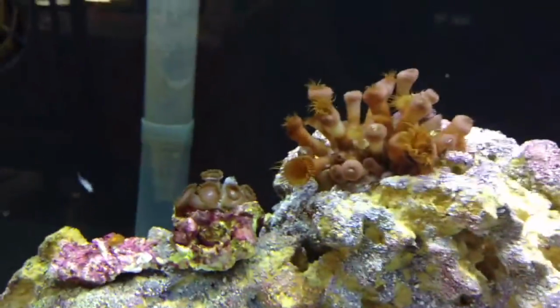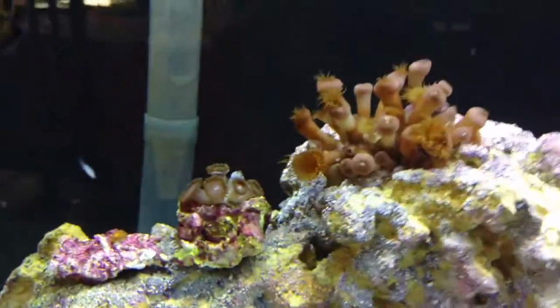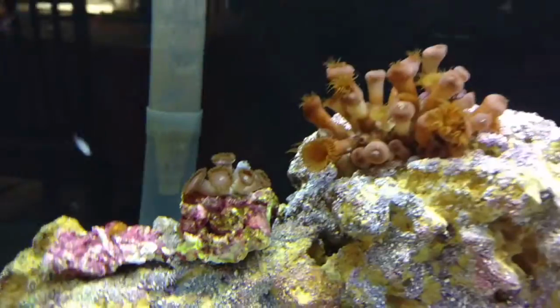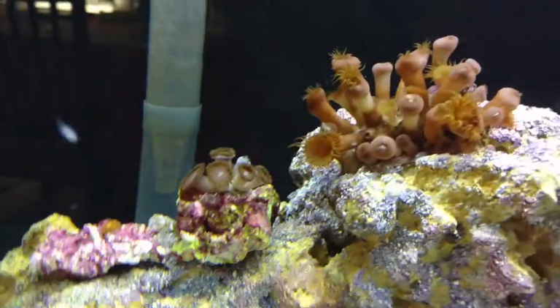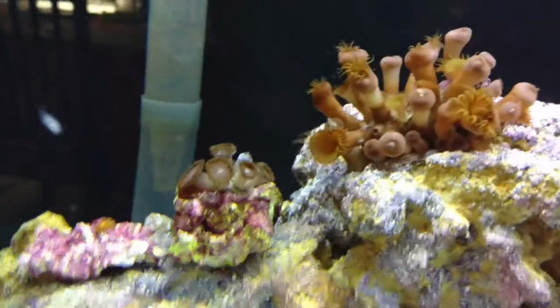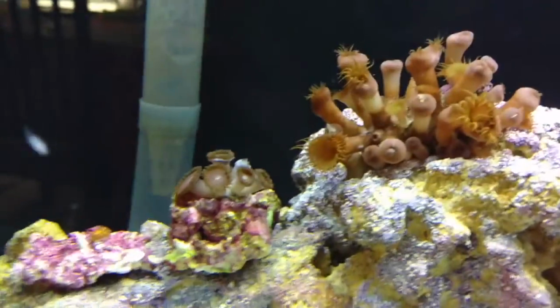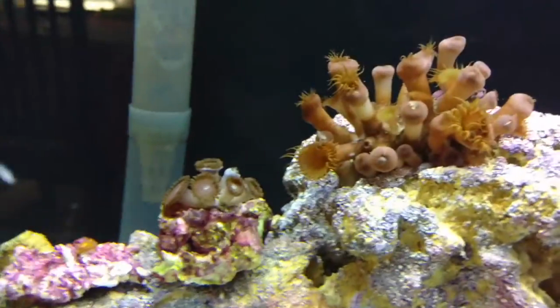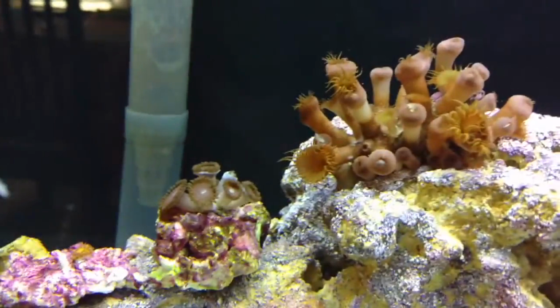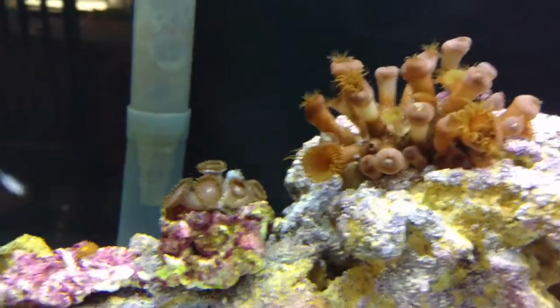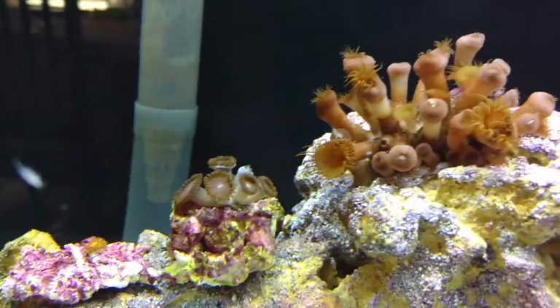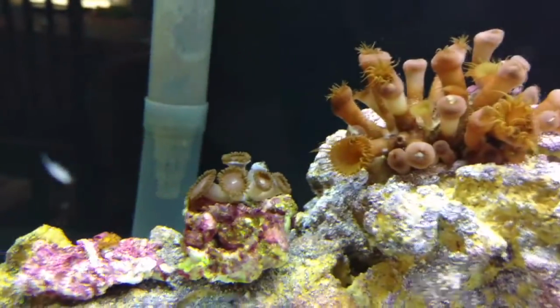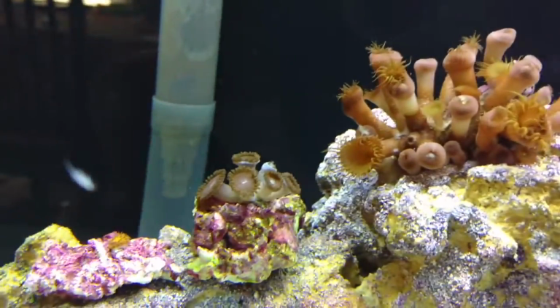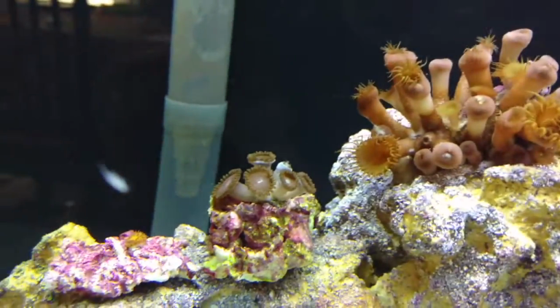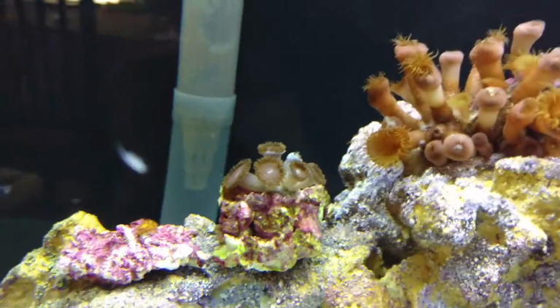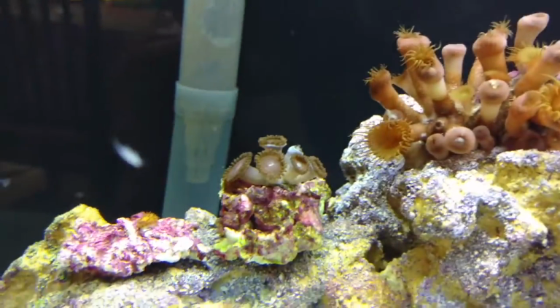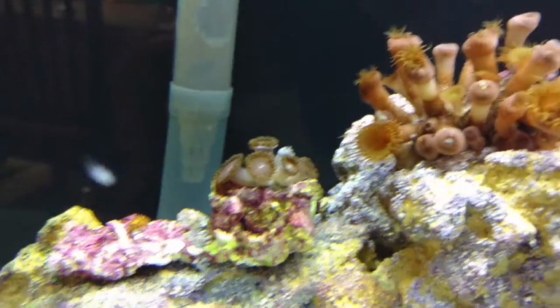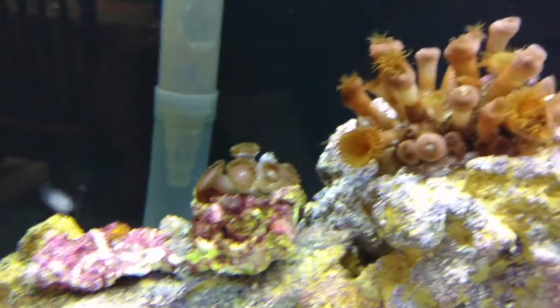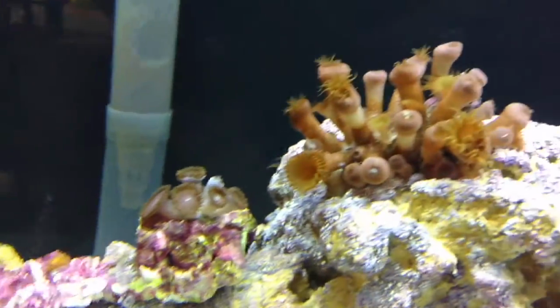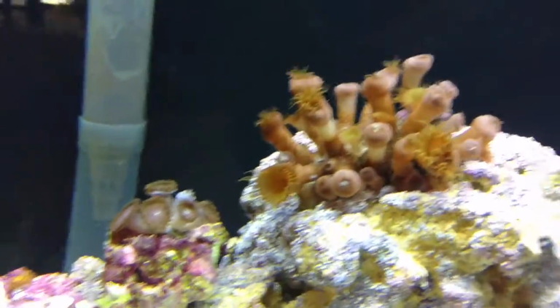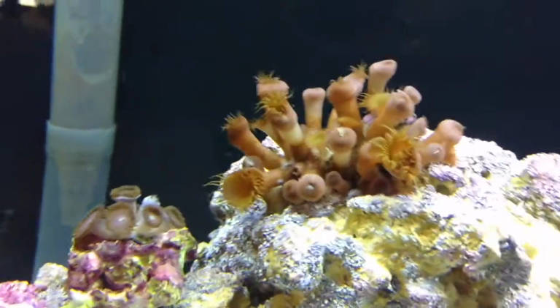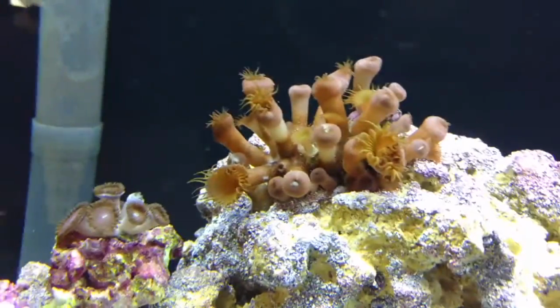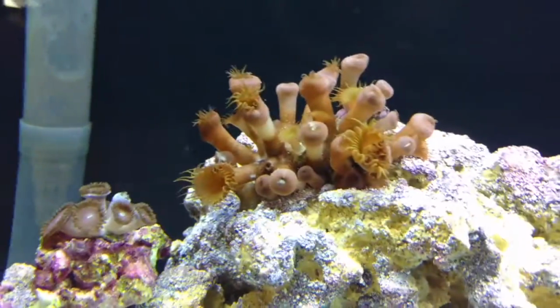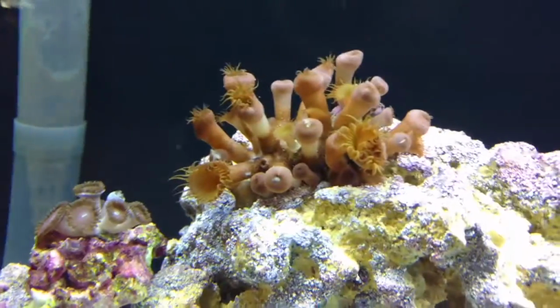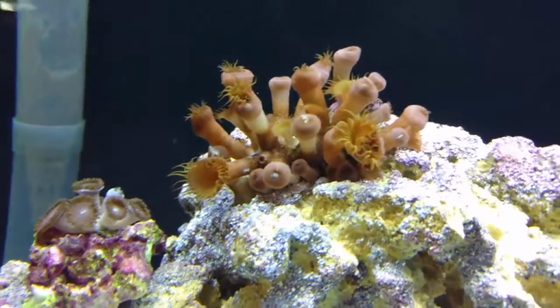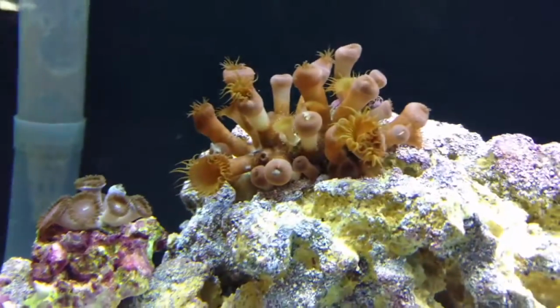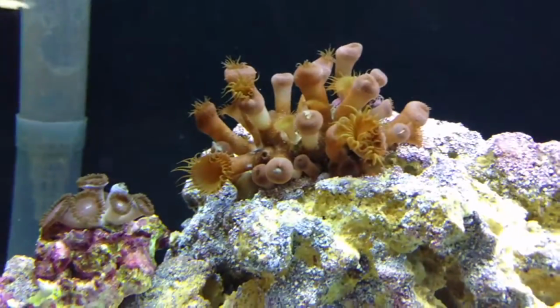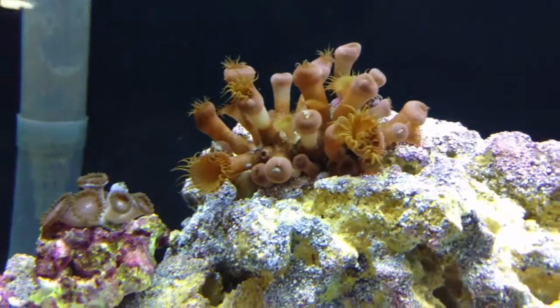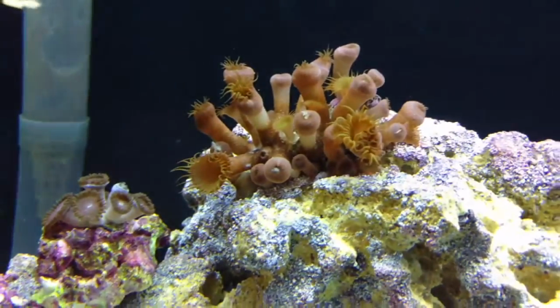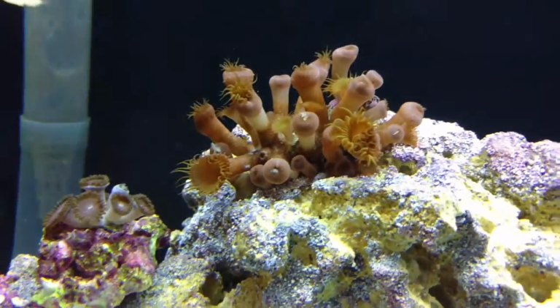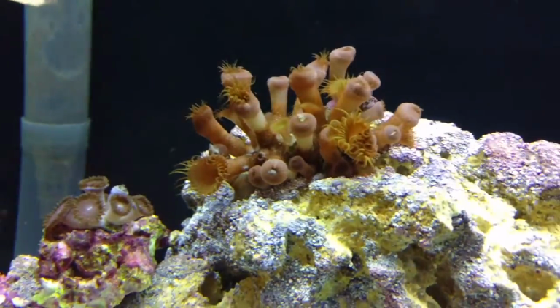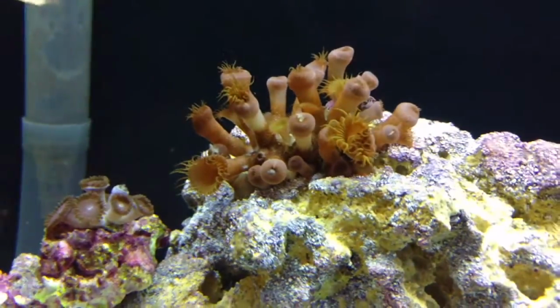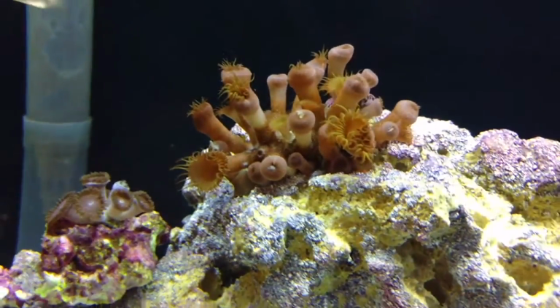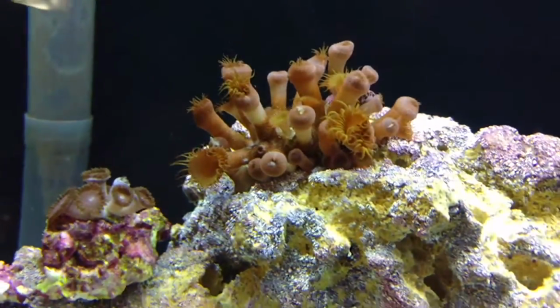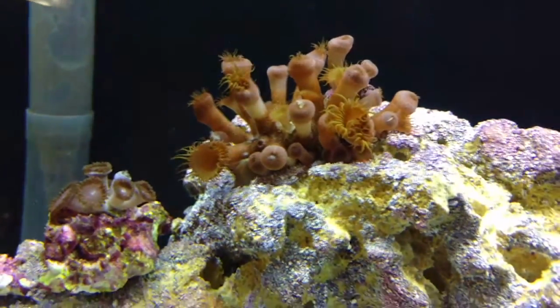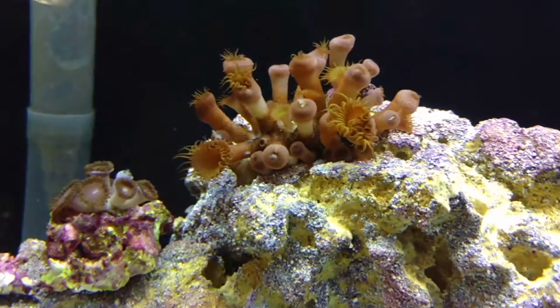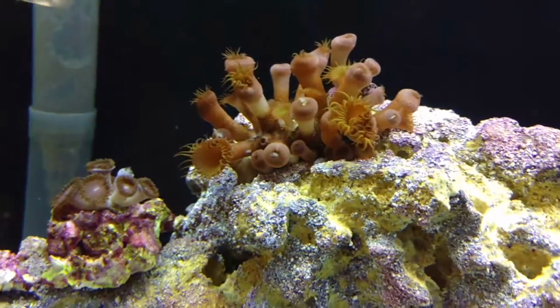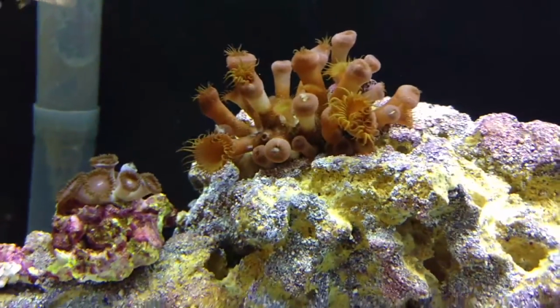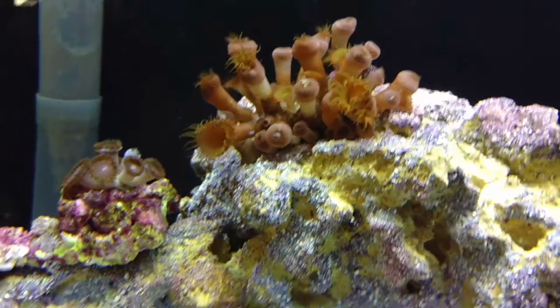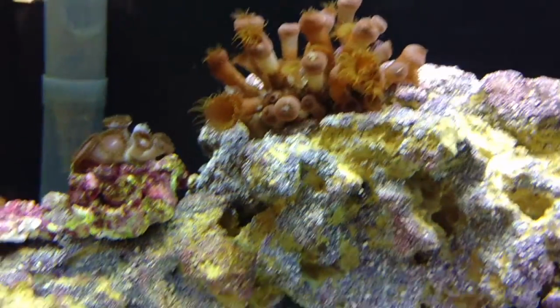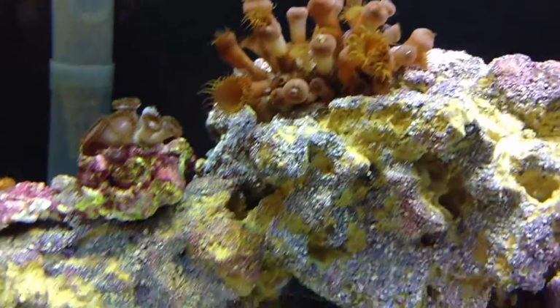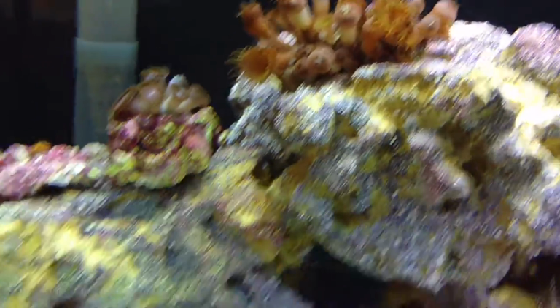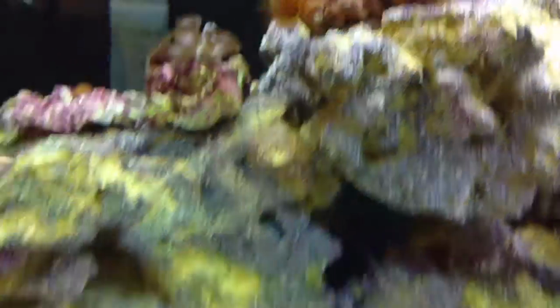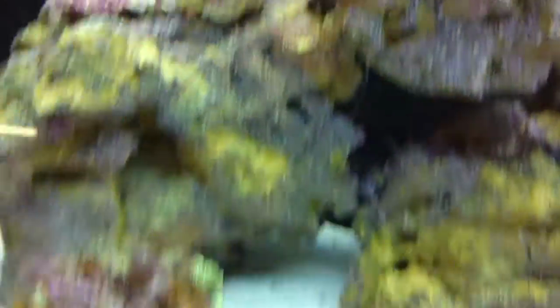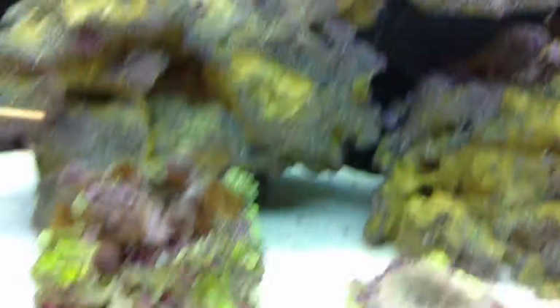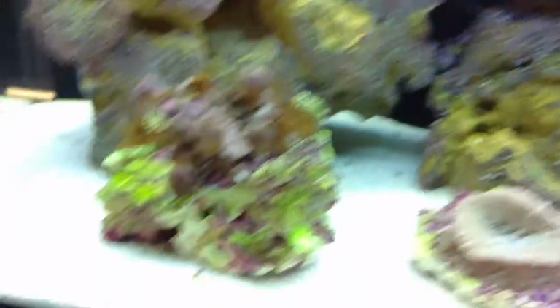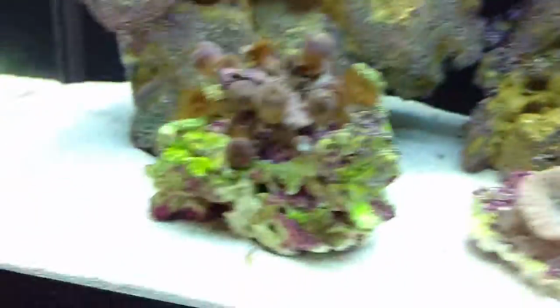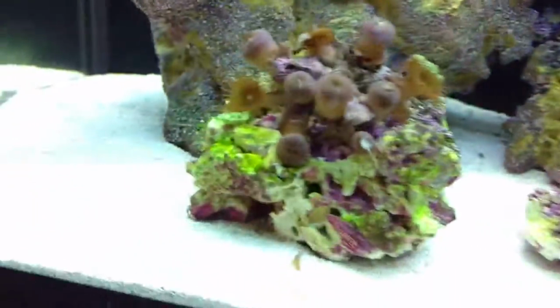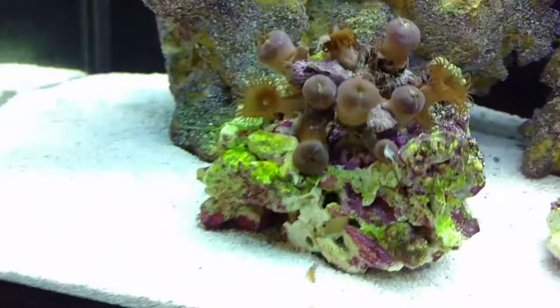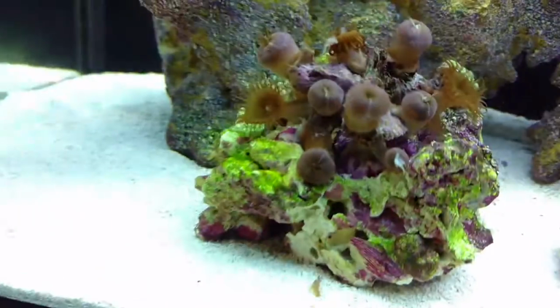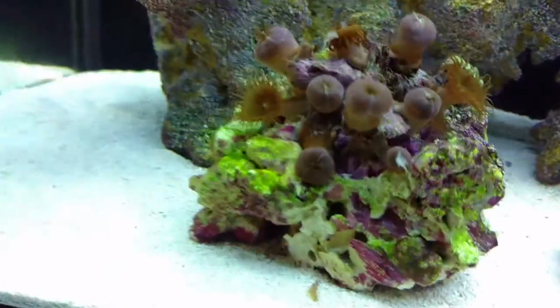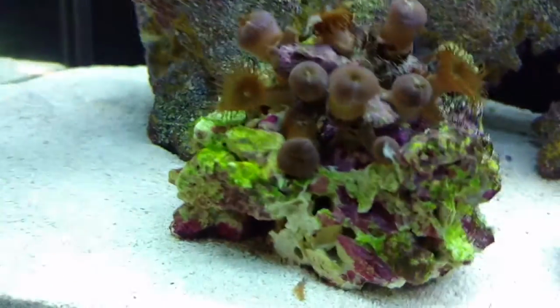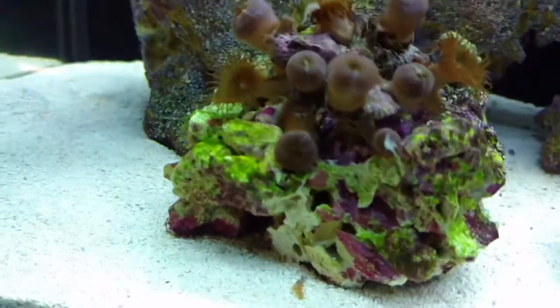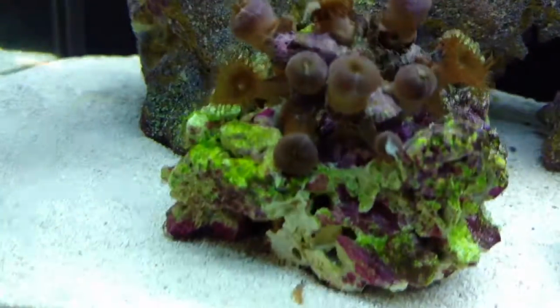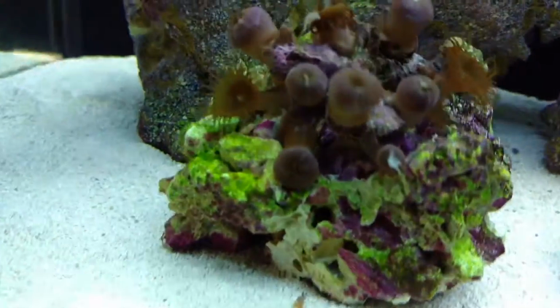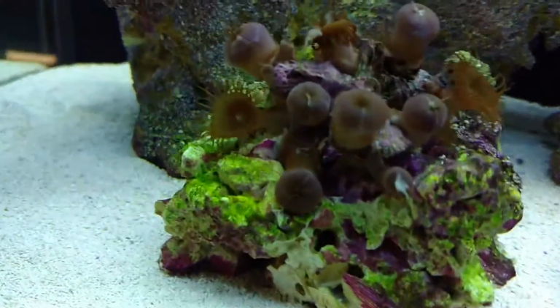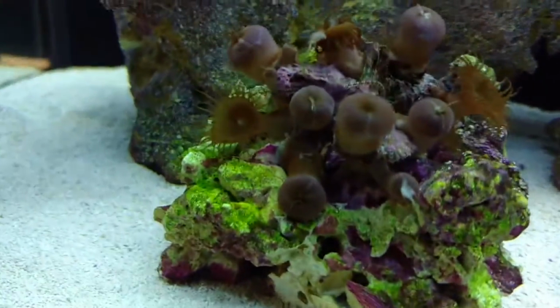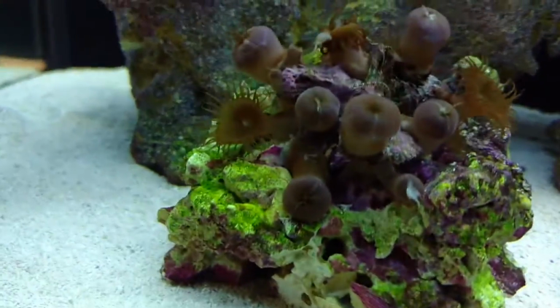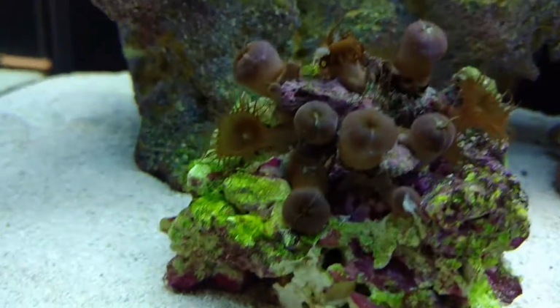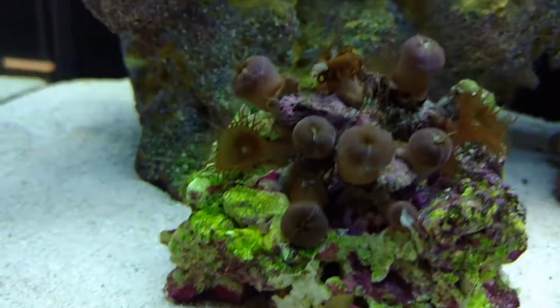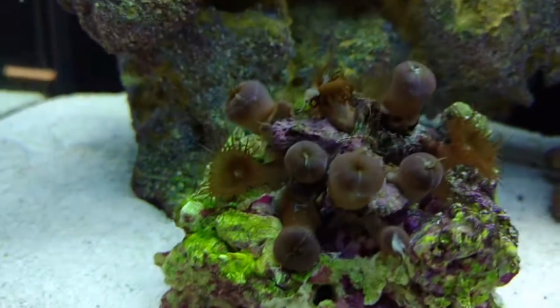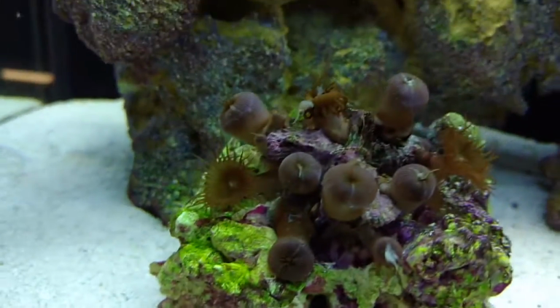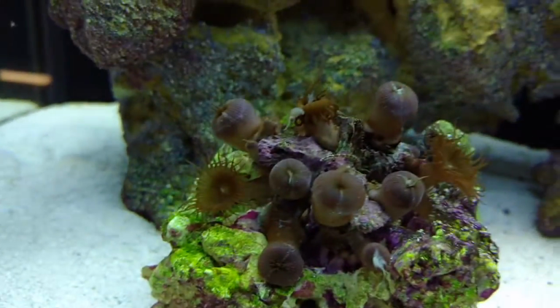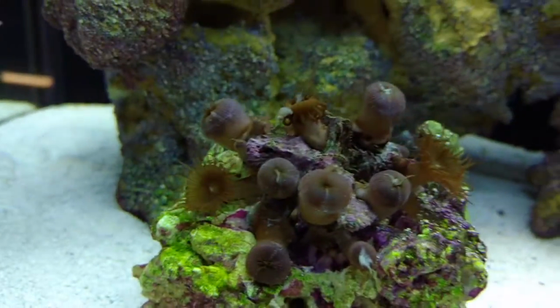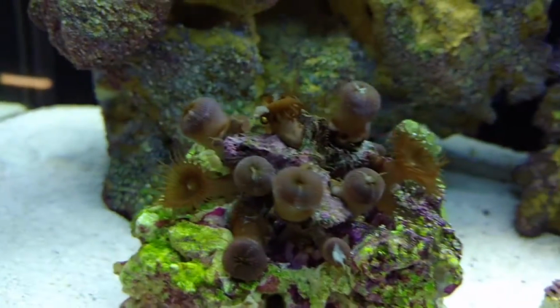Look, these guys are already opening up. They already ate everything I gave them and they're looking for more. Same with a couple down here.